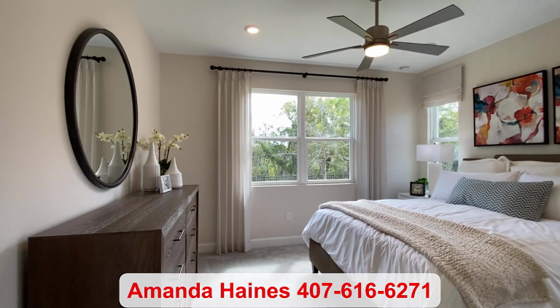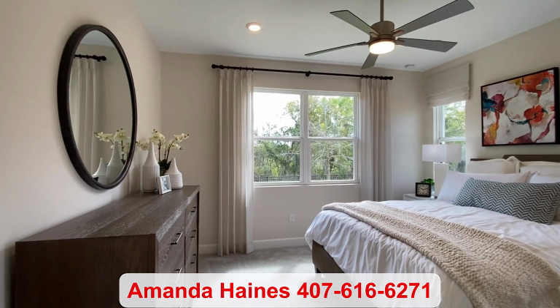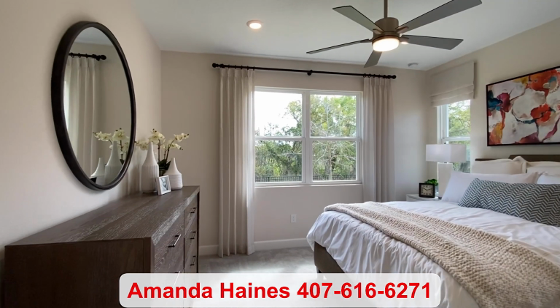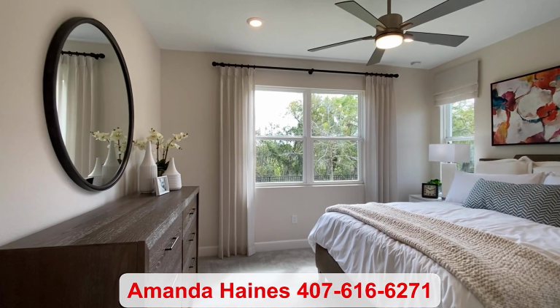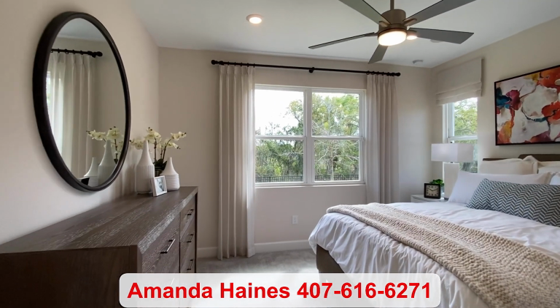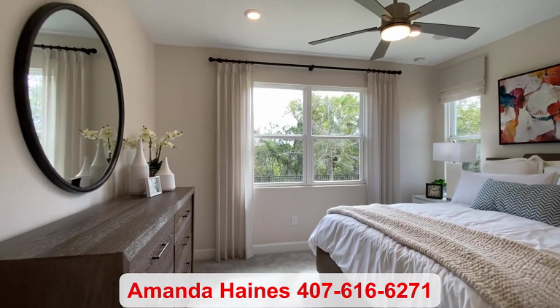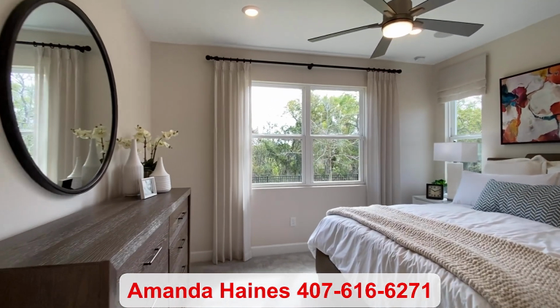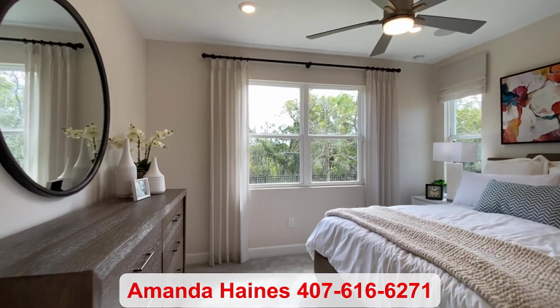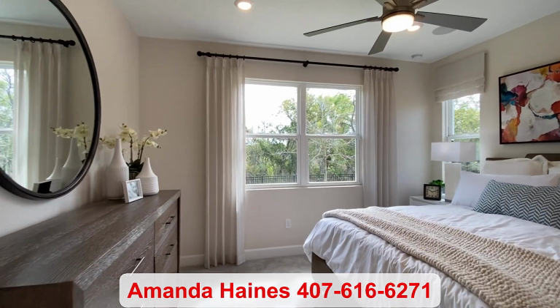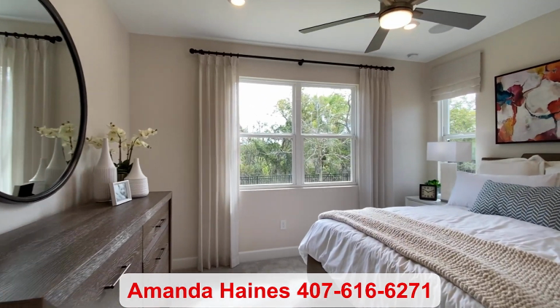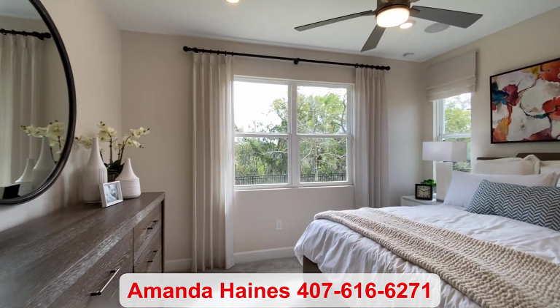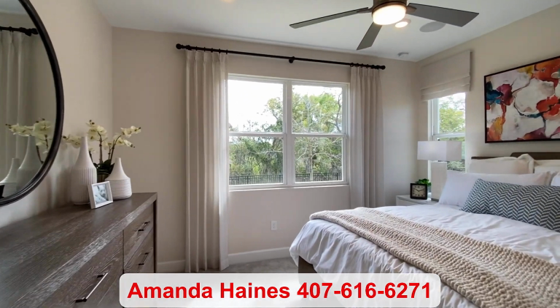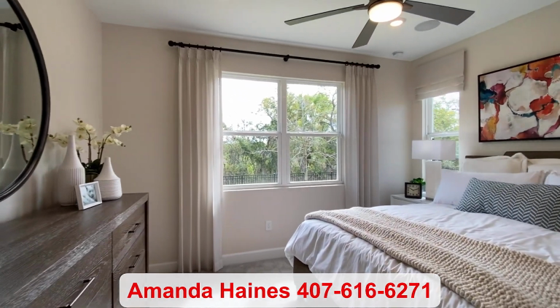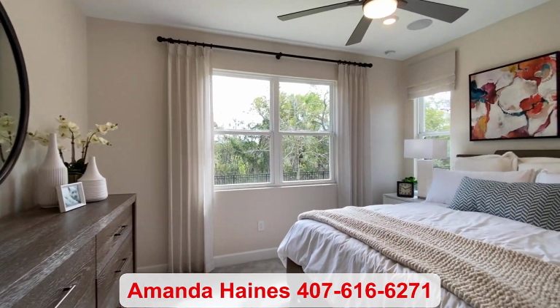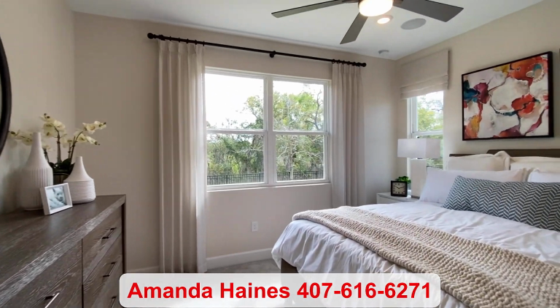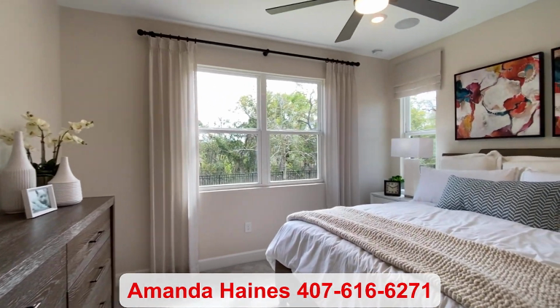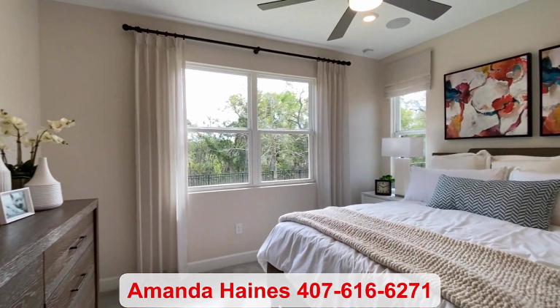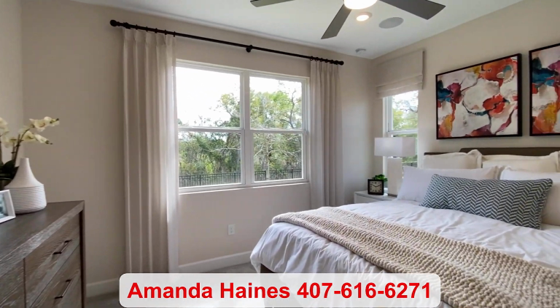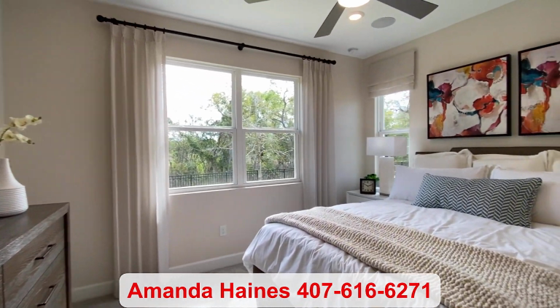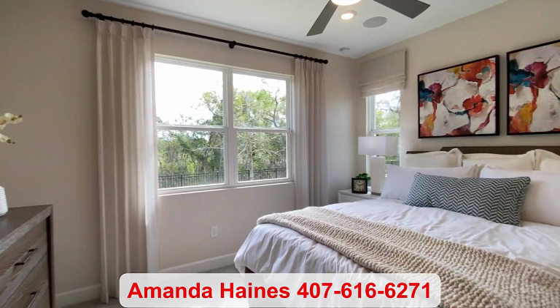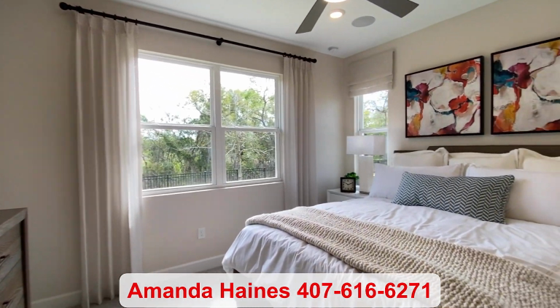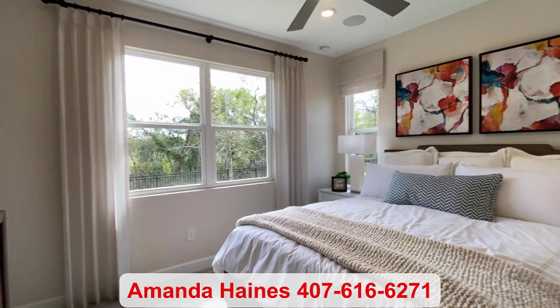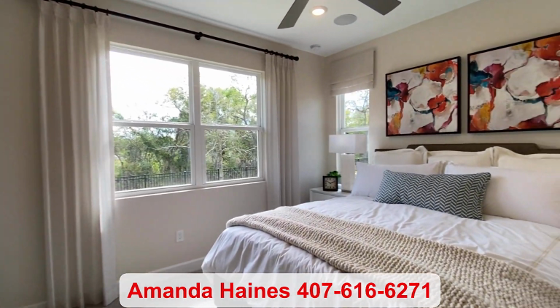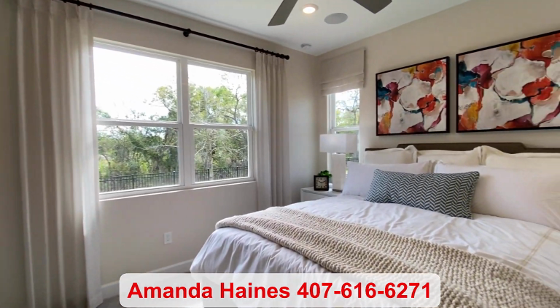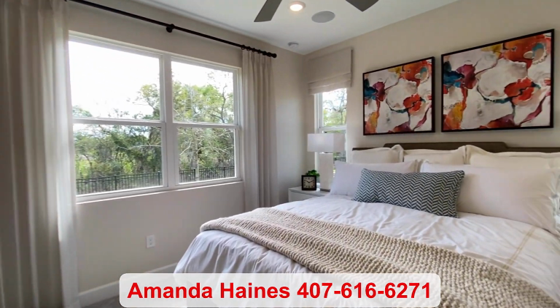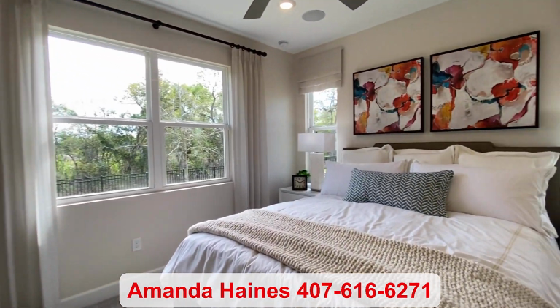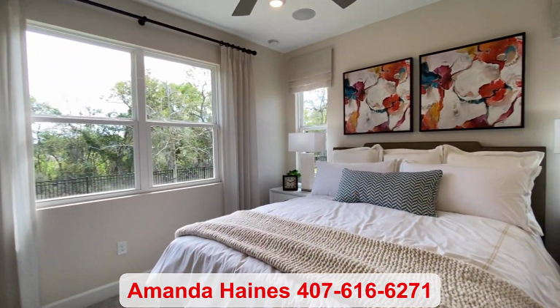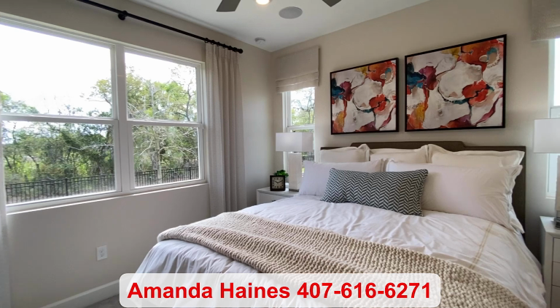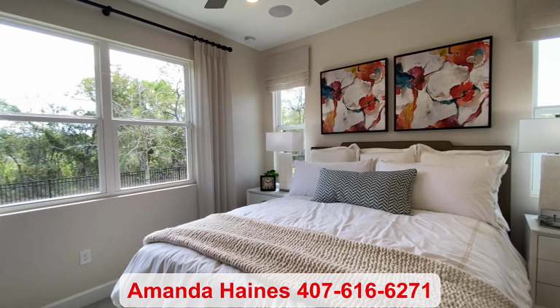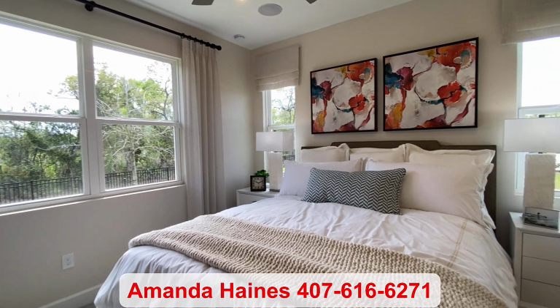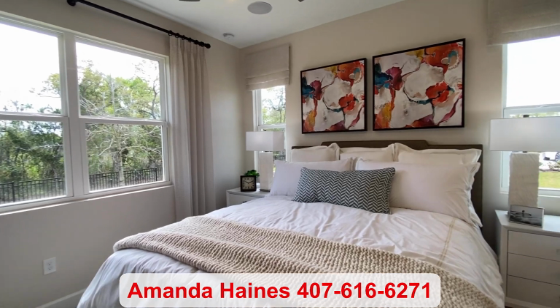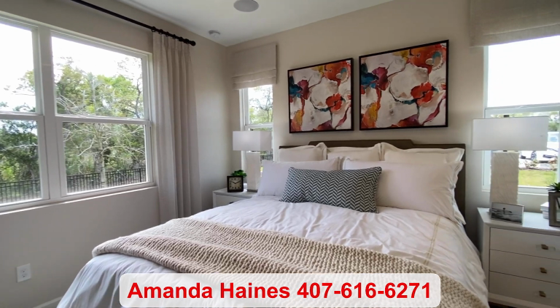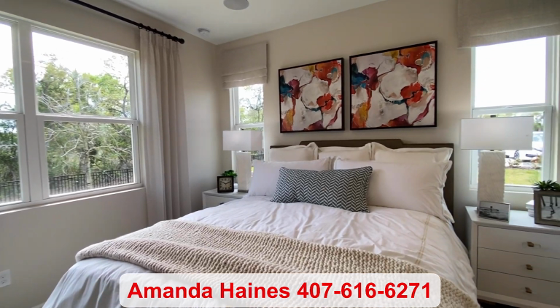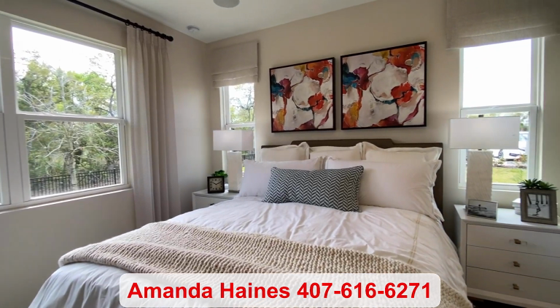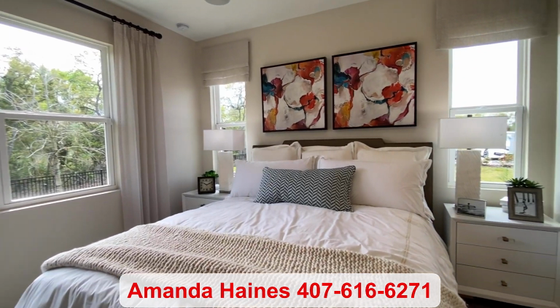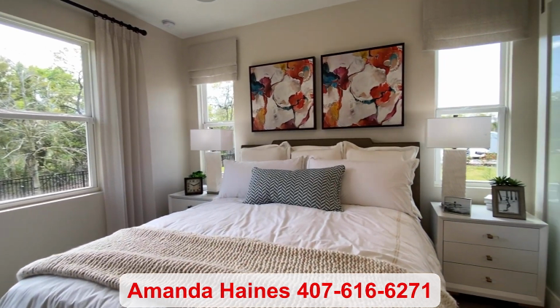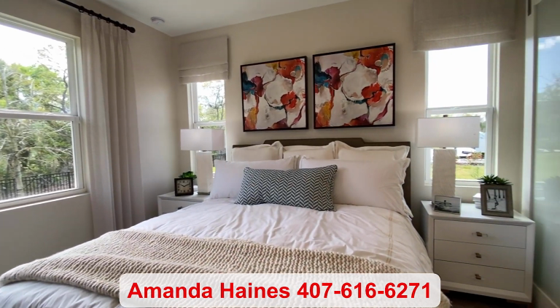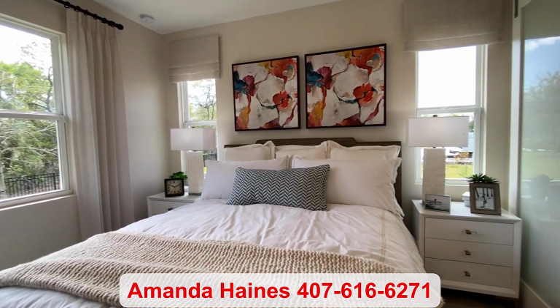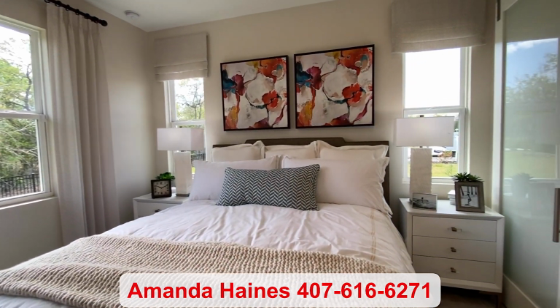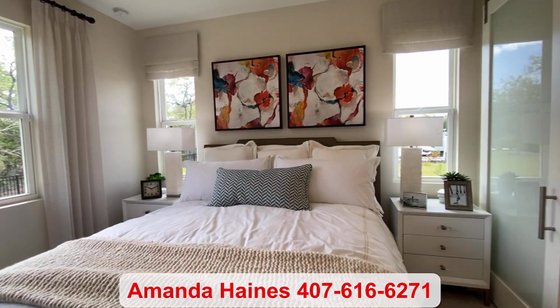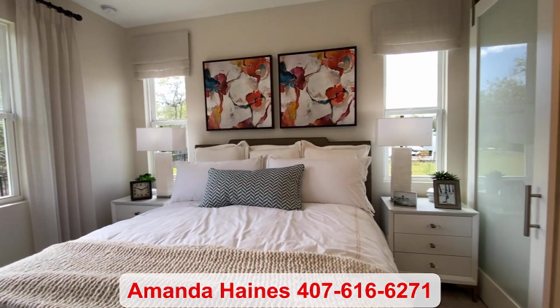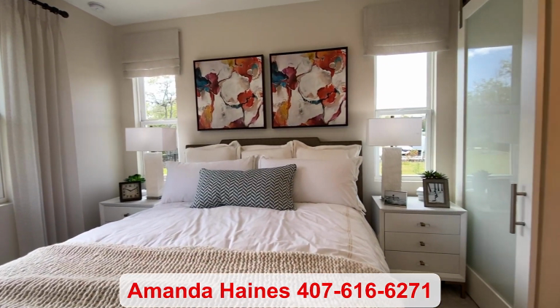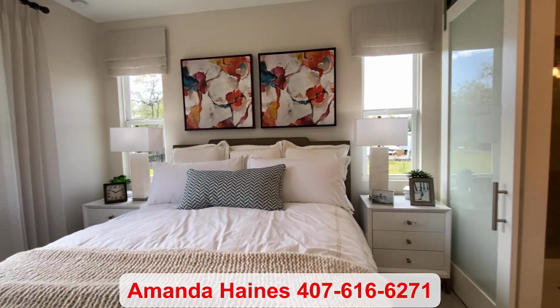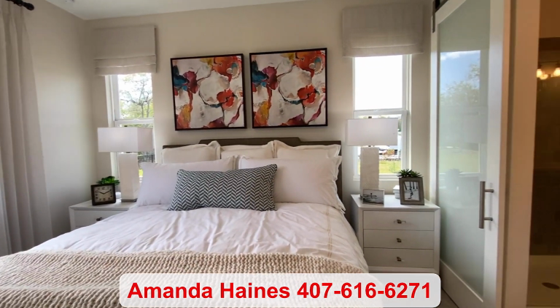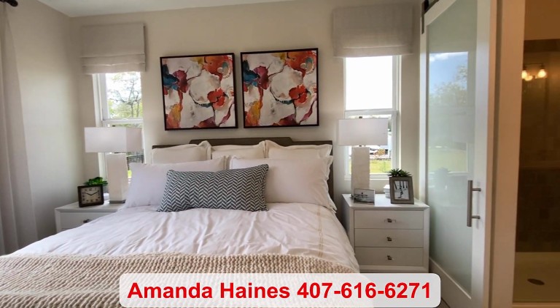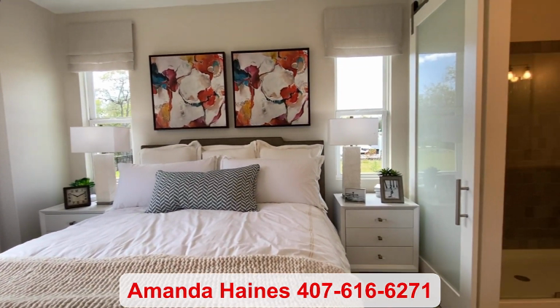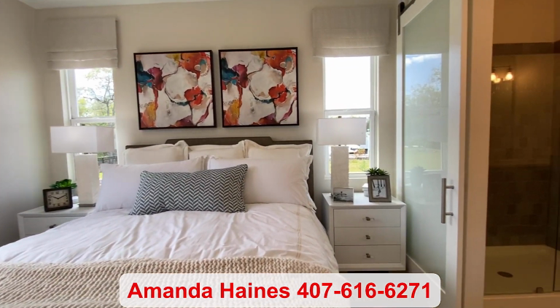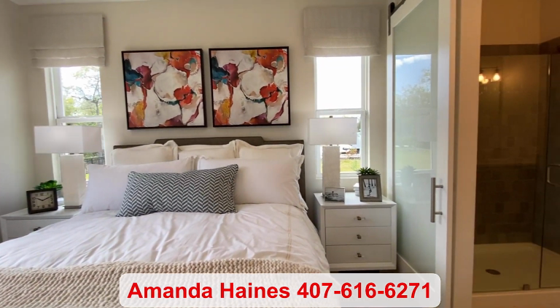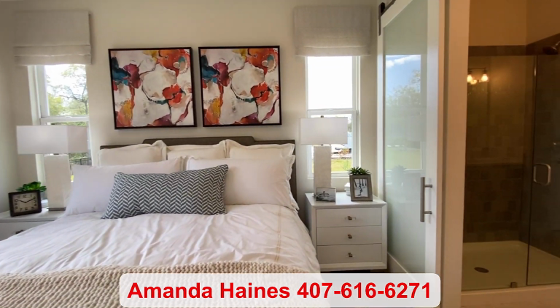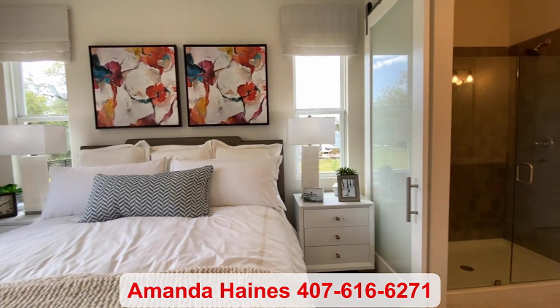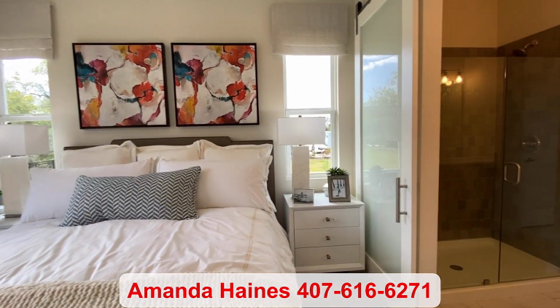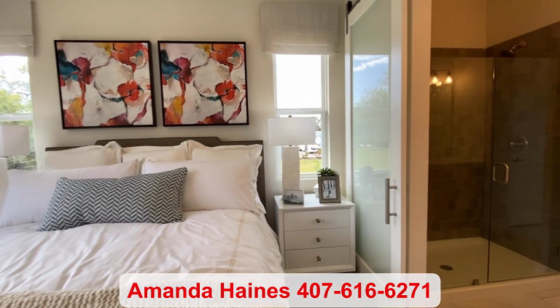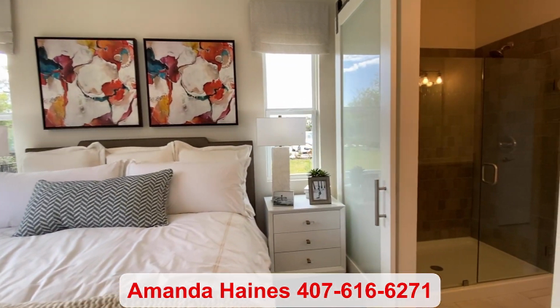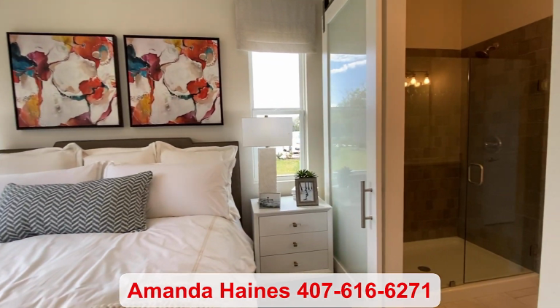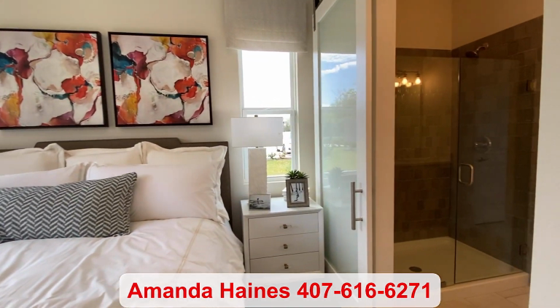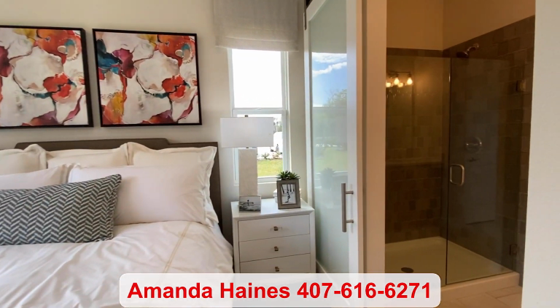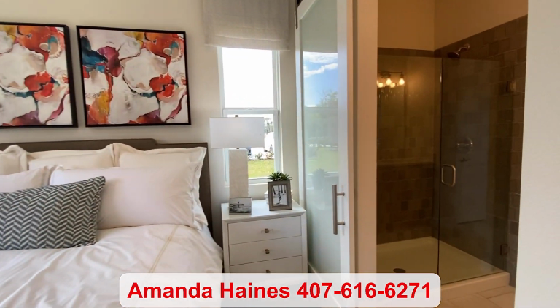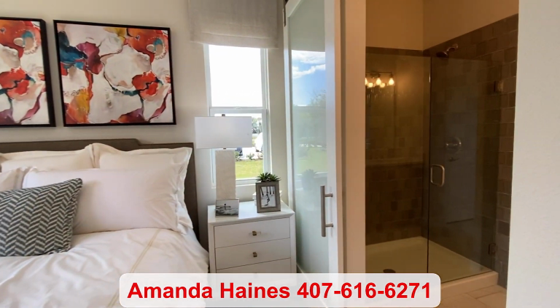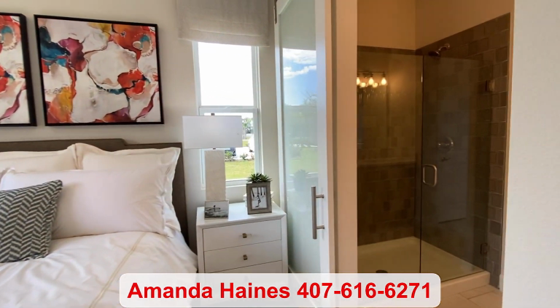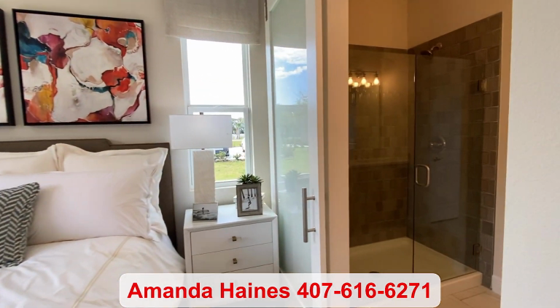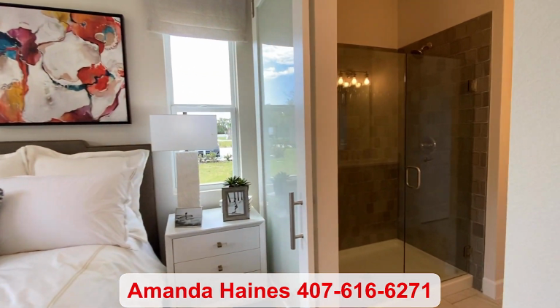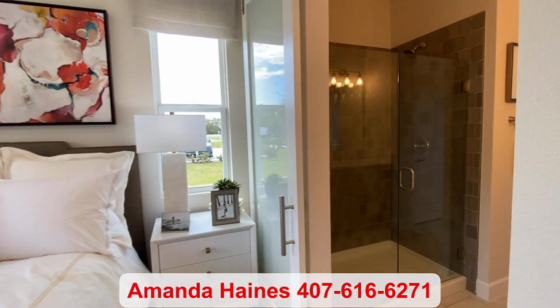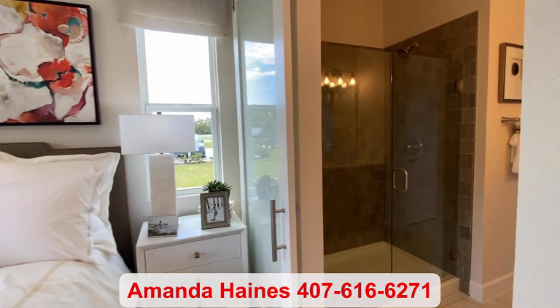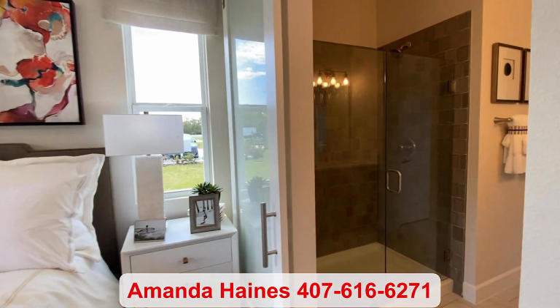Last is your primary bedroom suite with your attached bathroom.